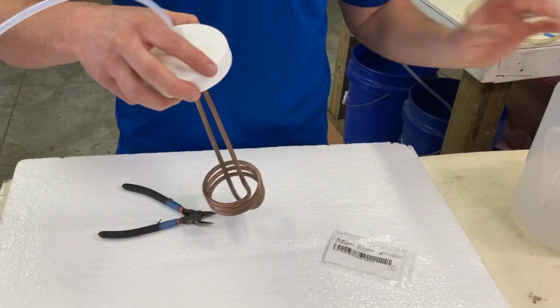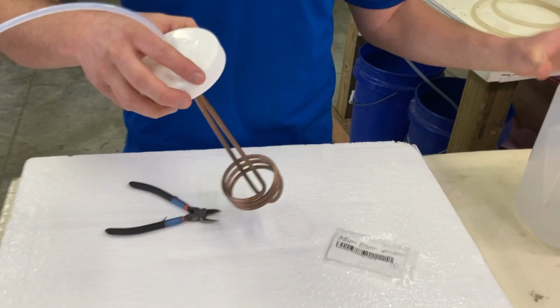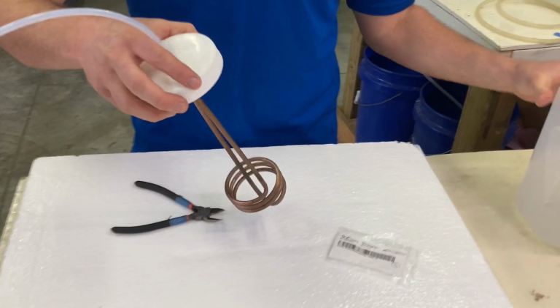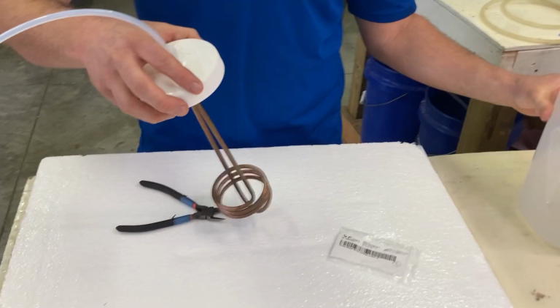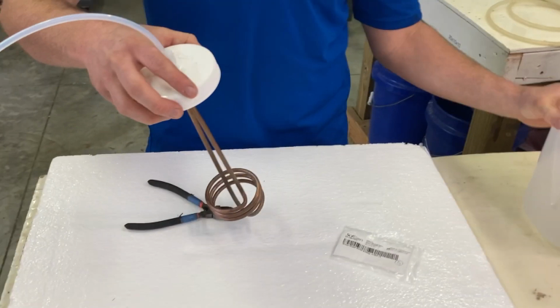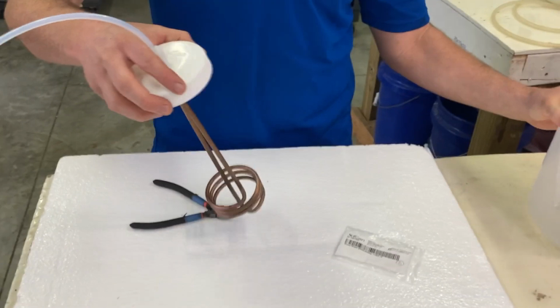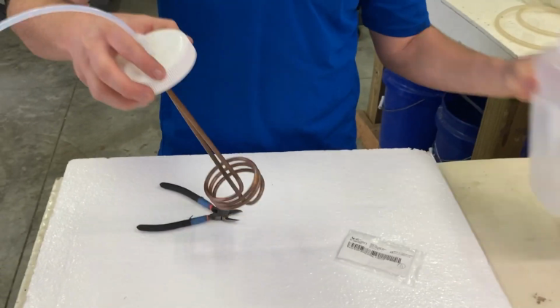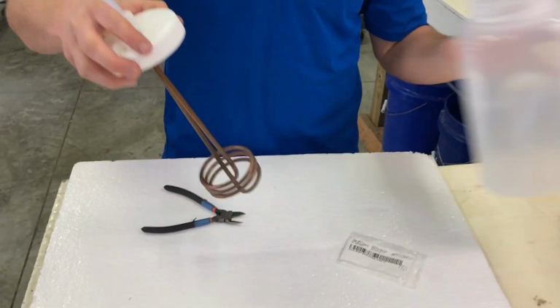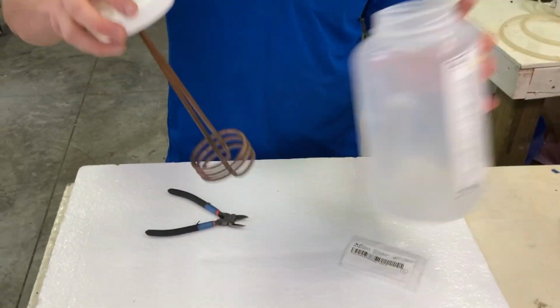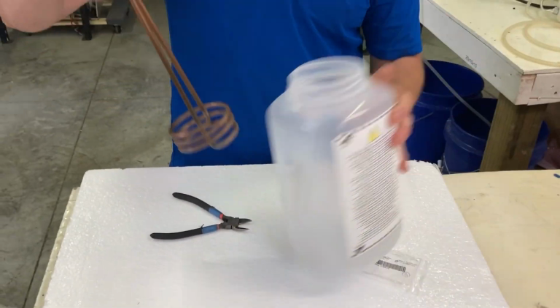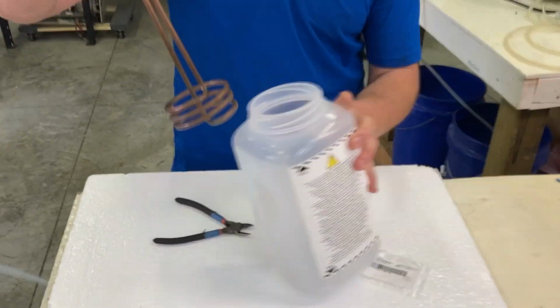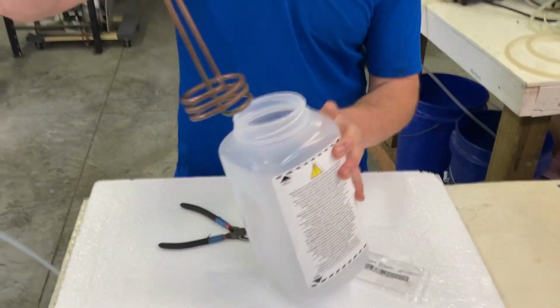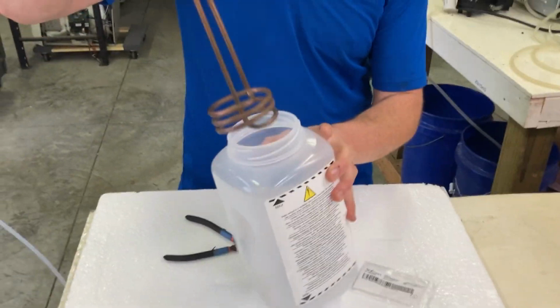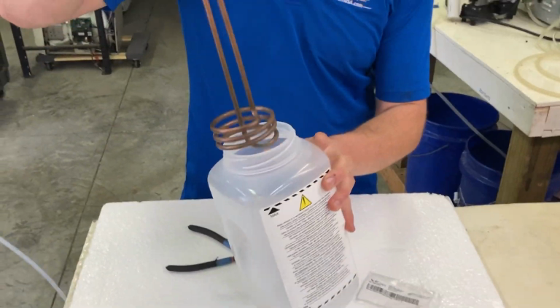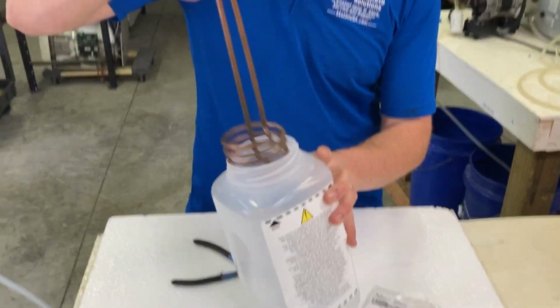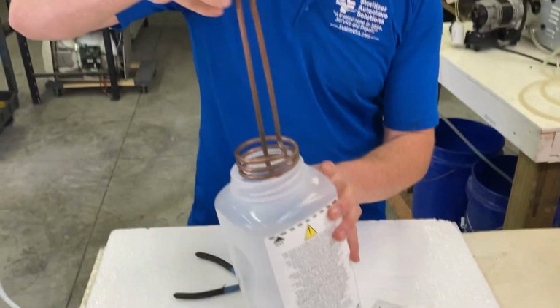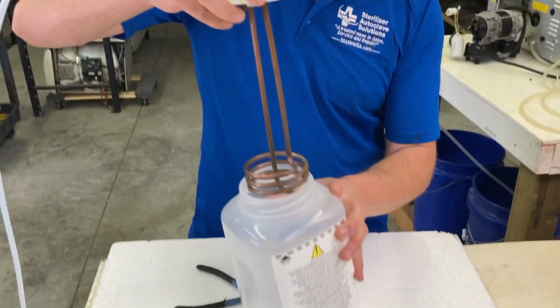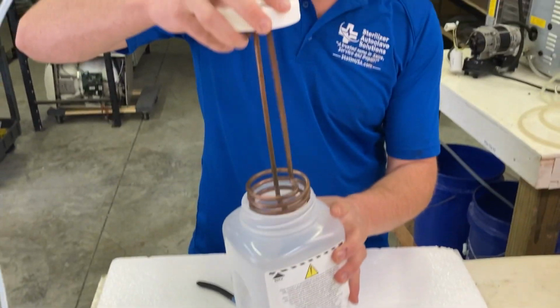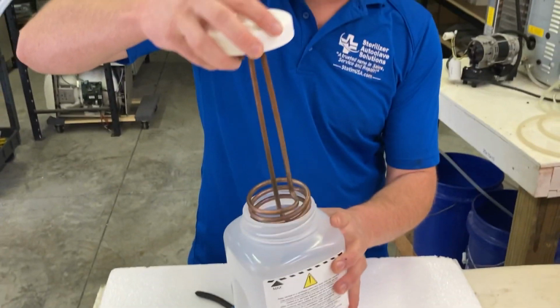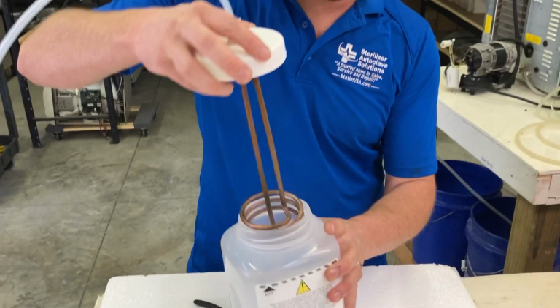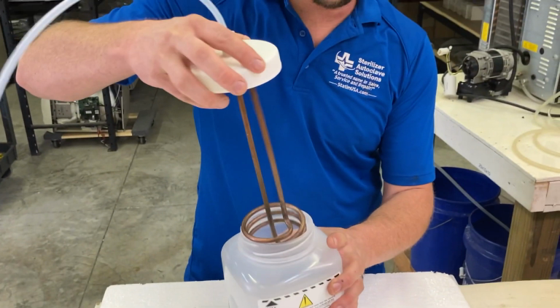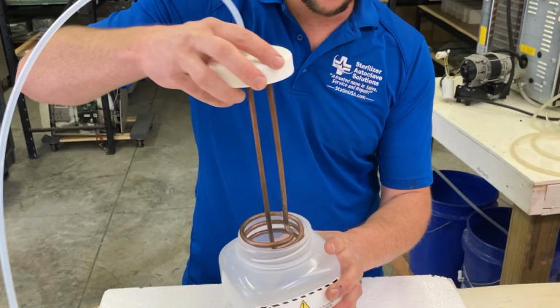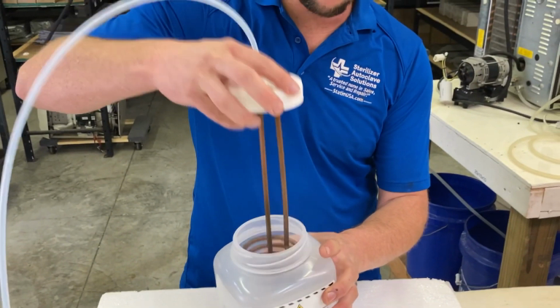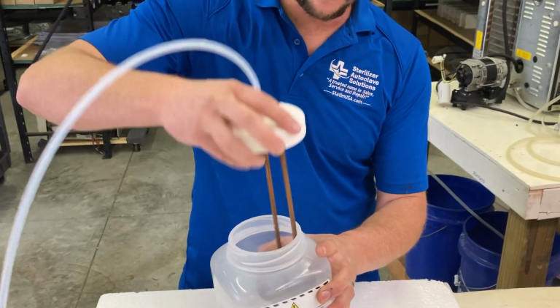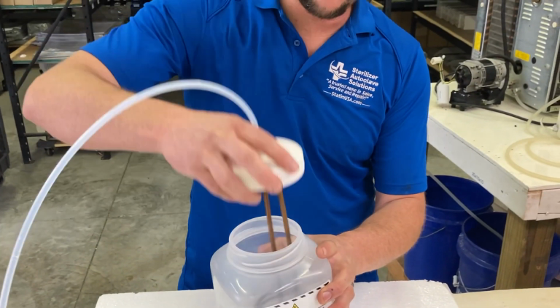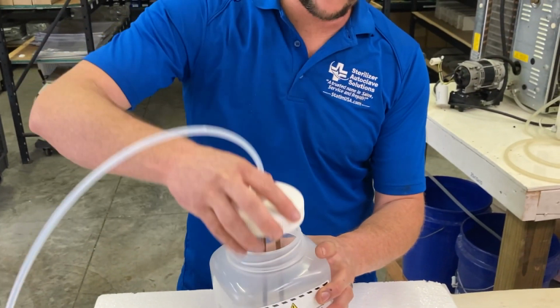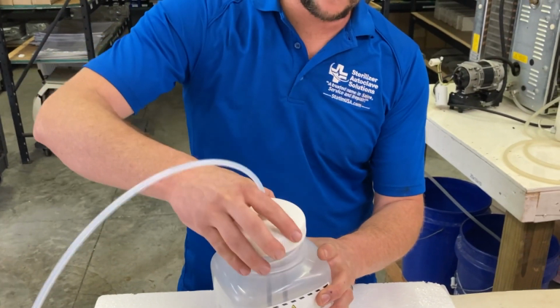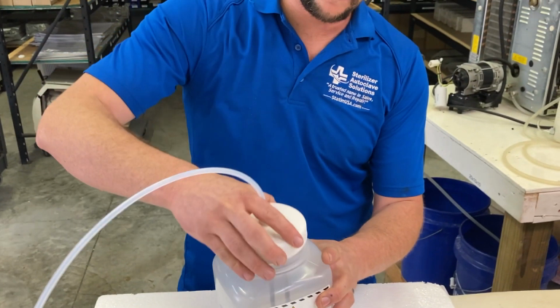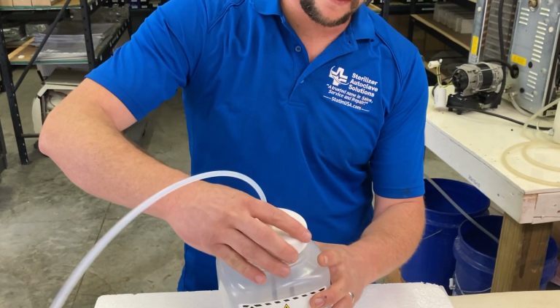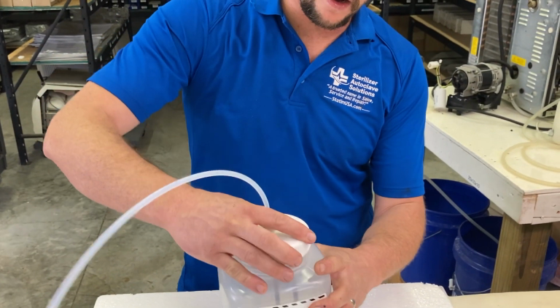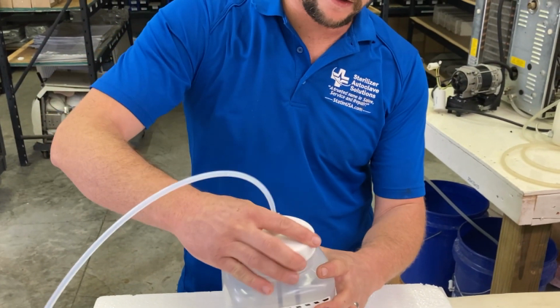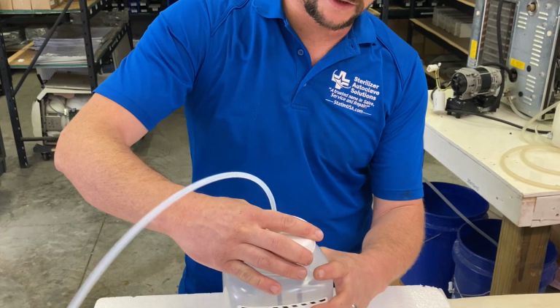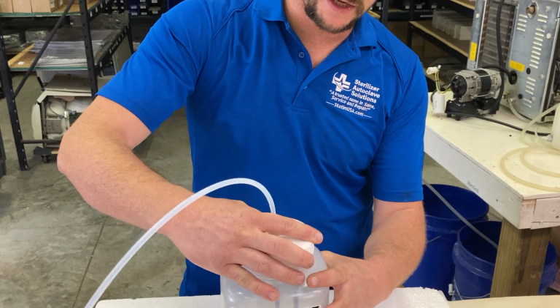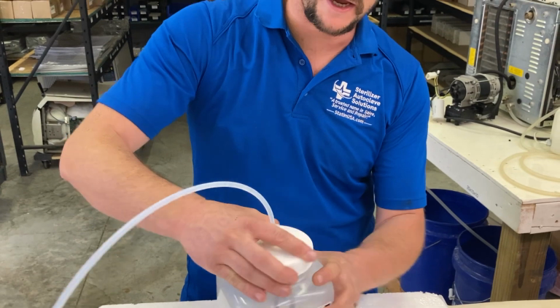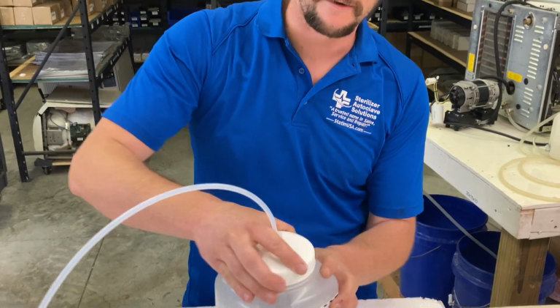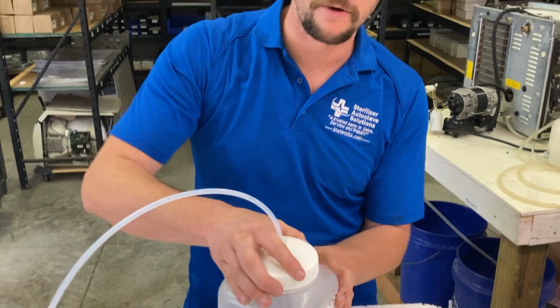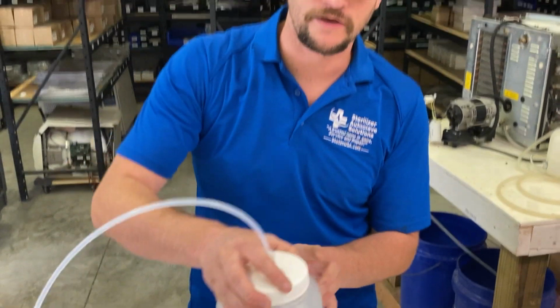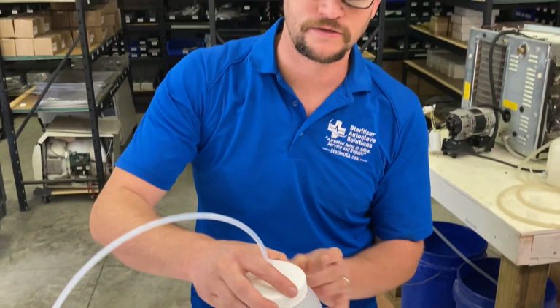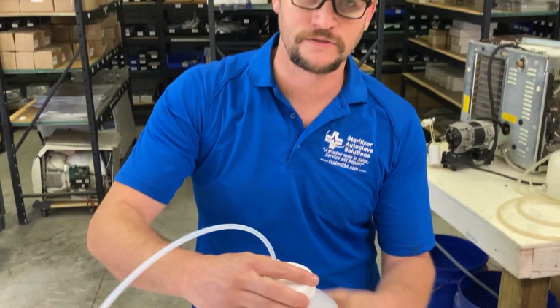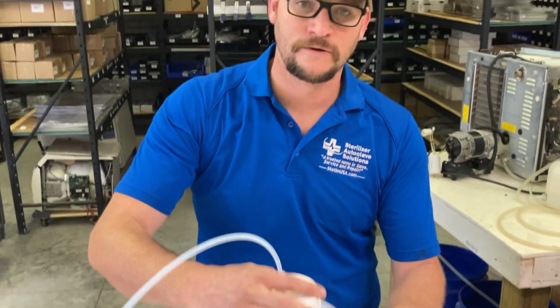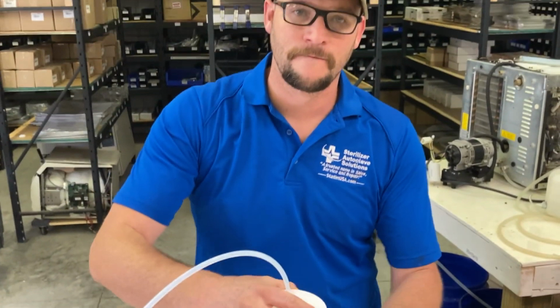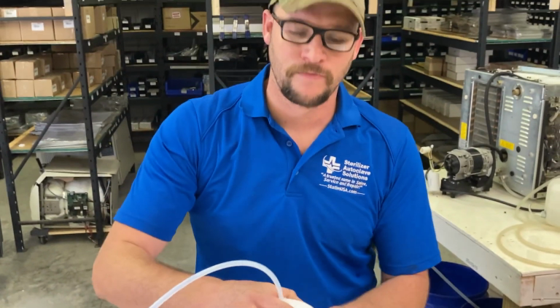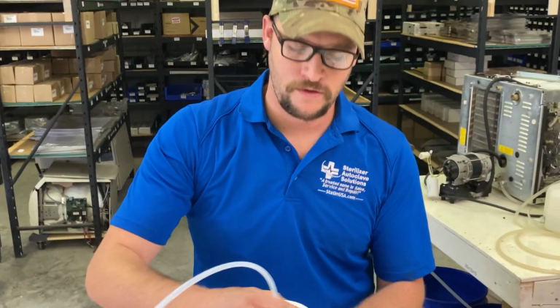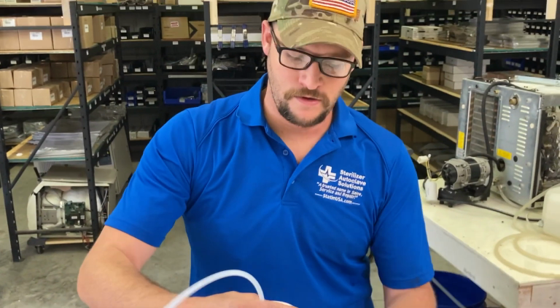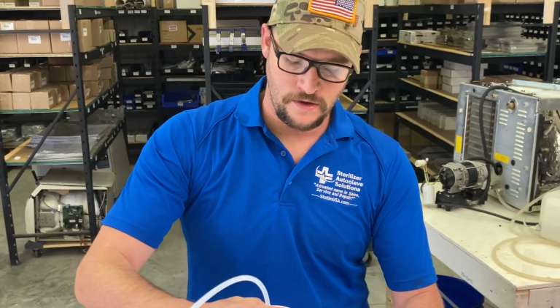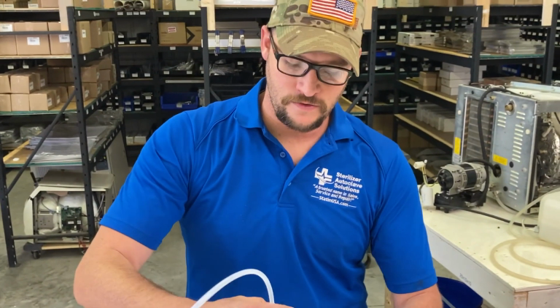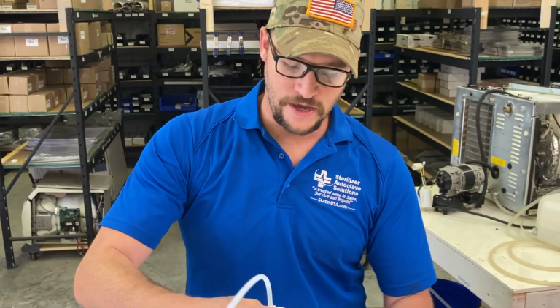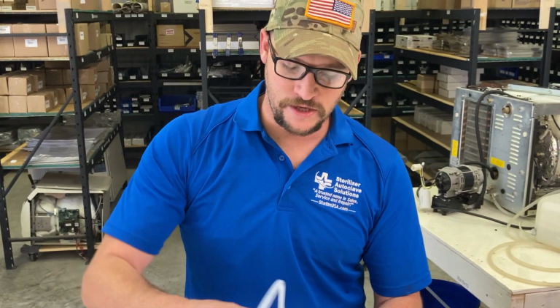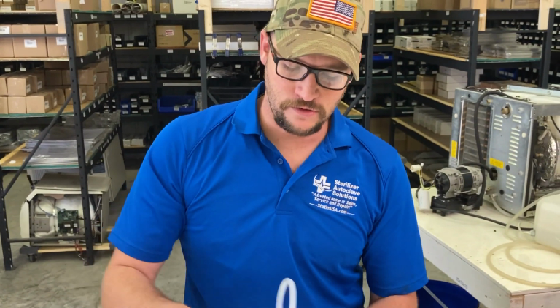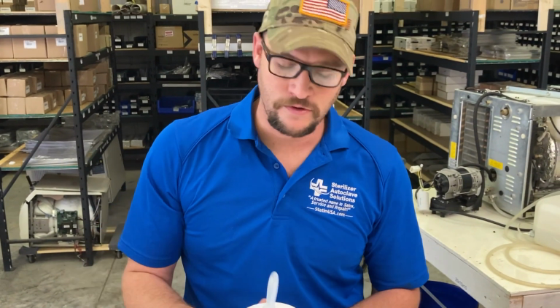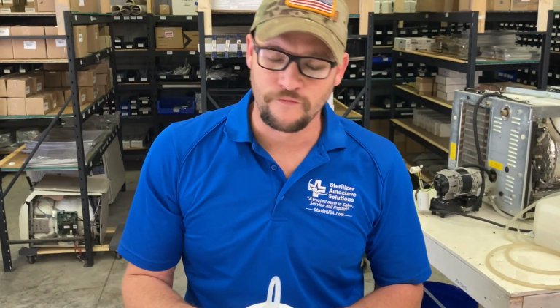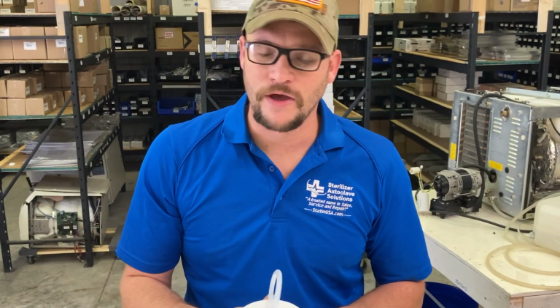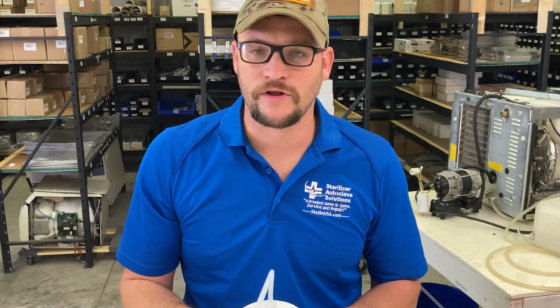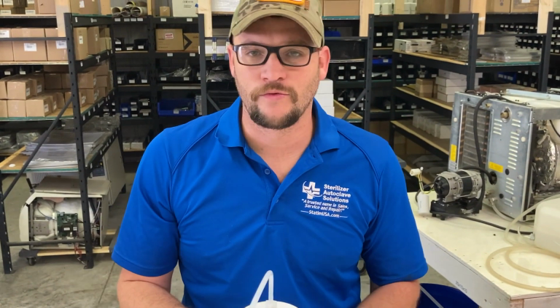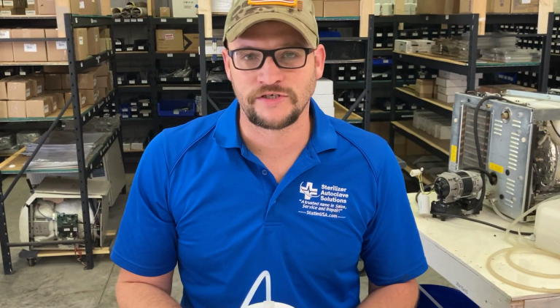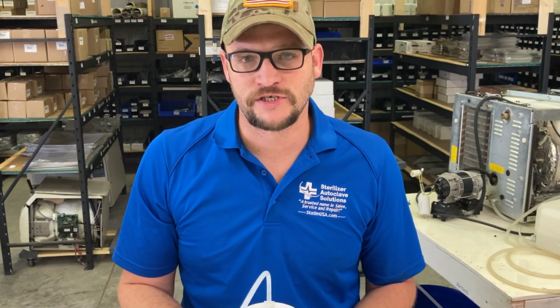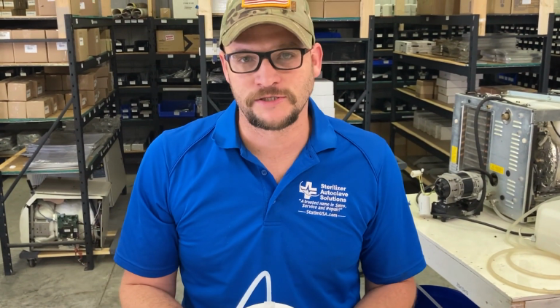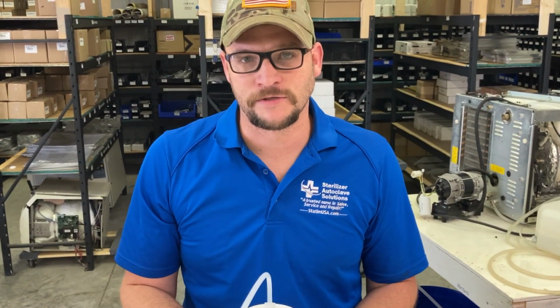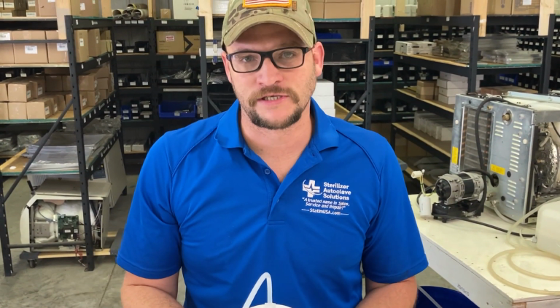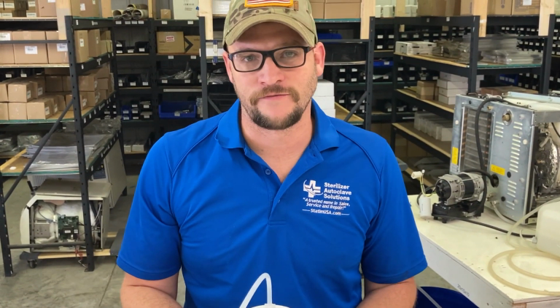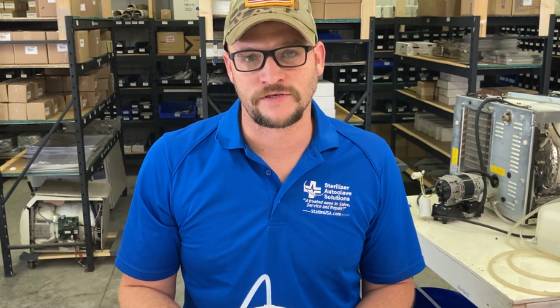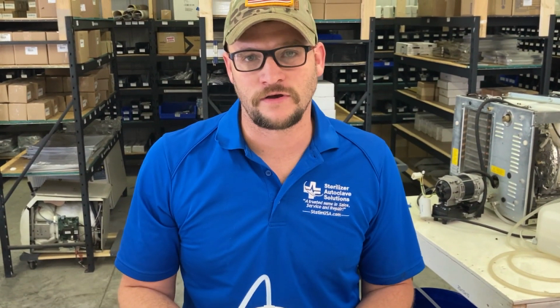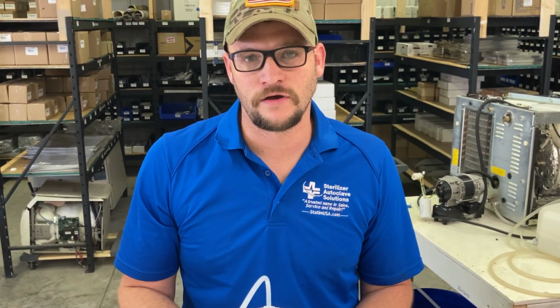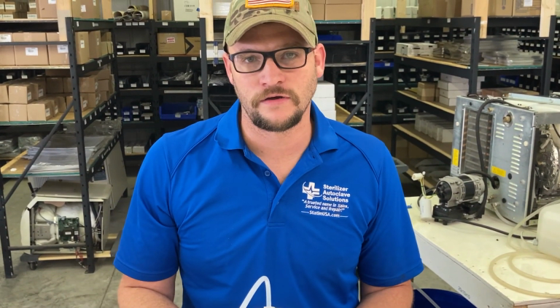And that is how you change the wastewater bottle fitting on your Cycan products. Thank you. If you have any questions, please give us a call.